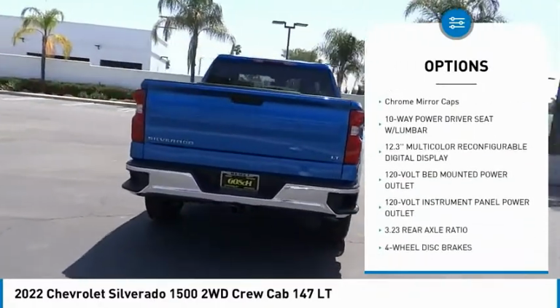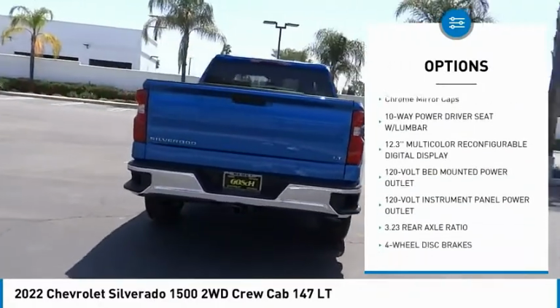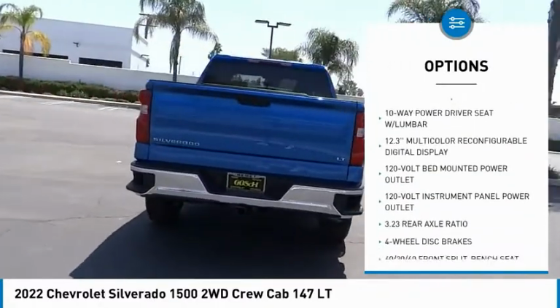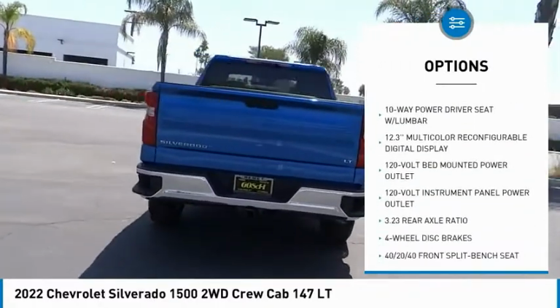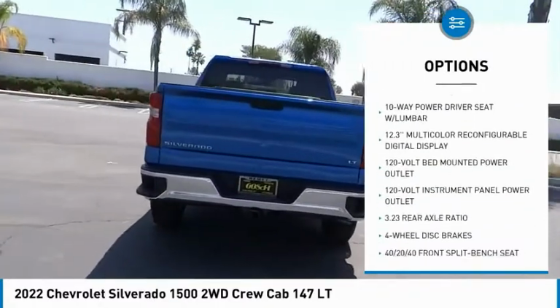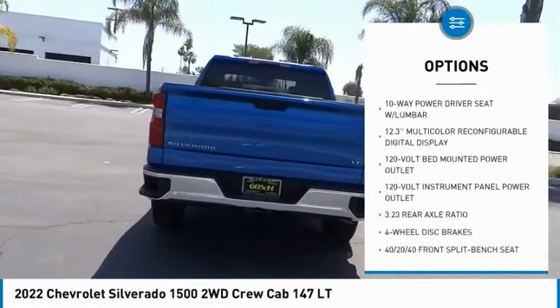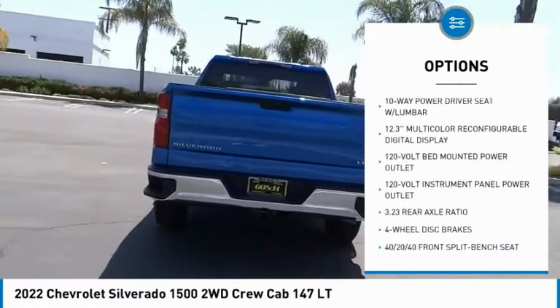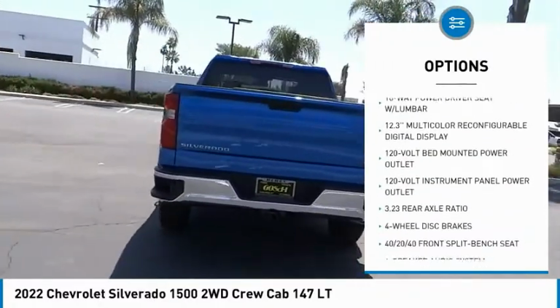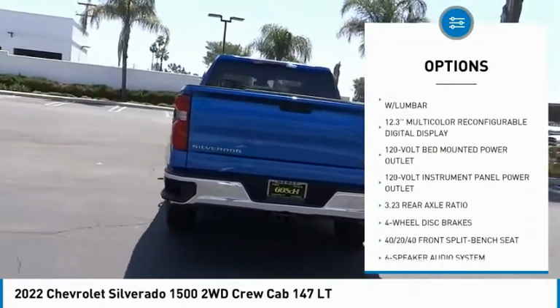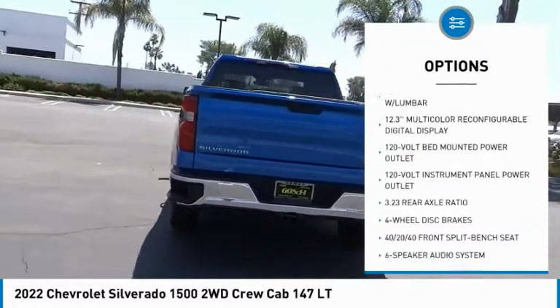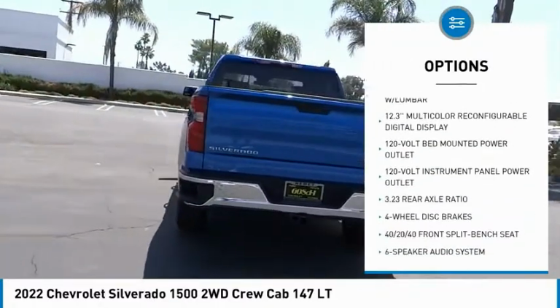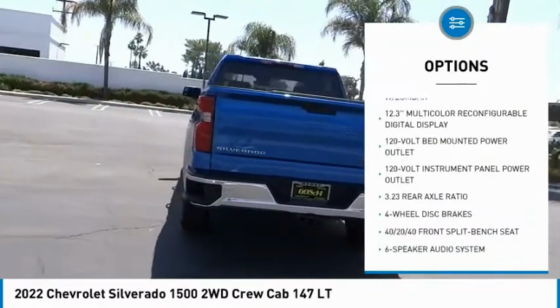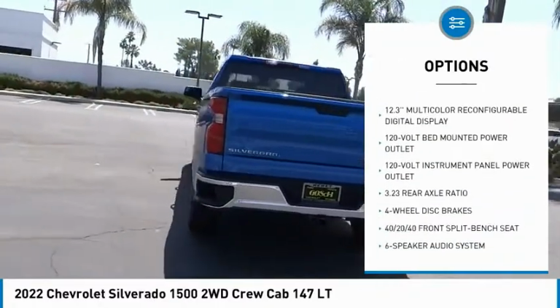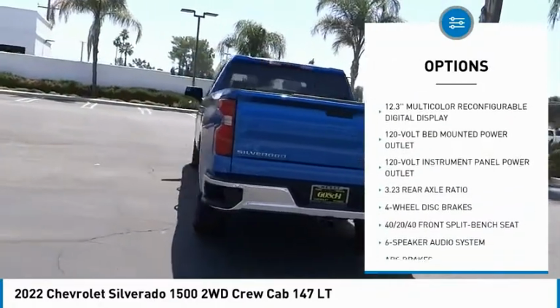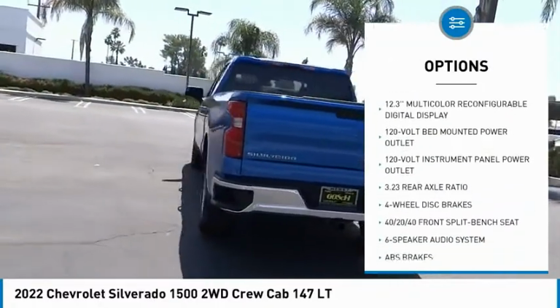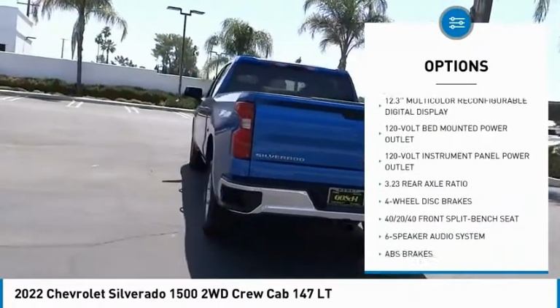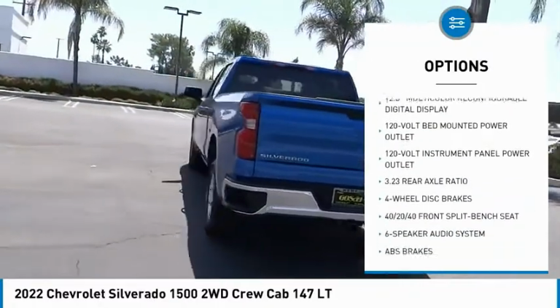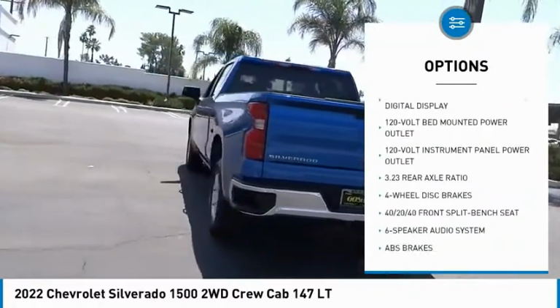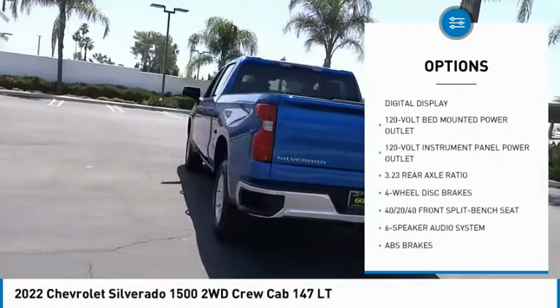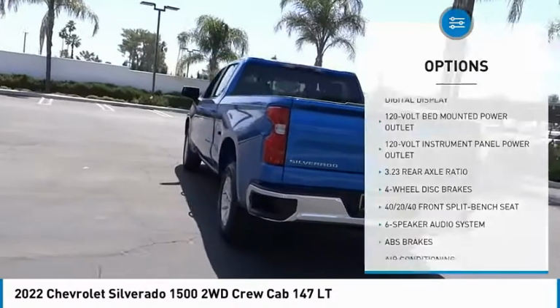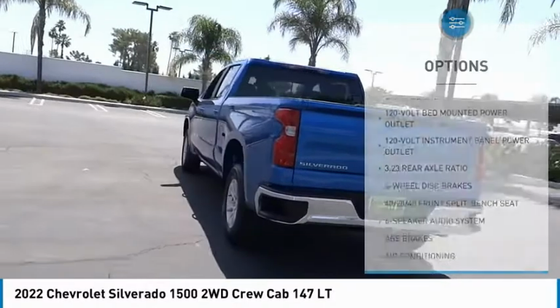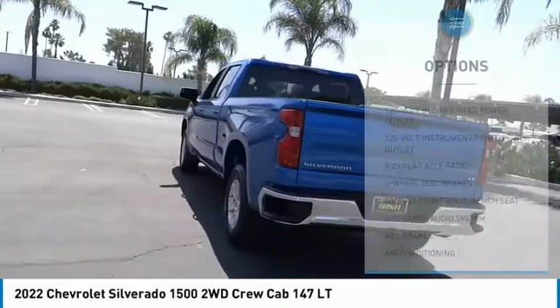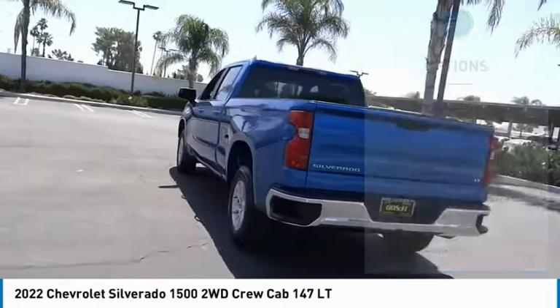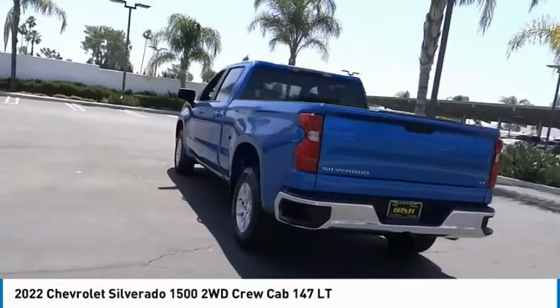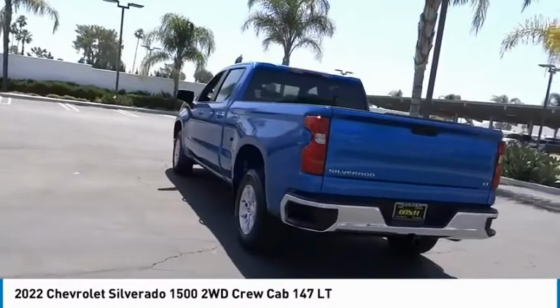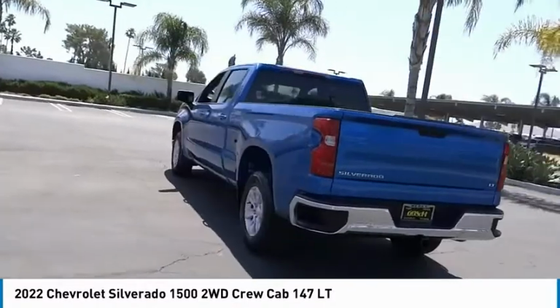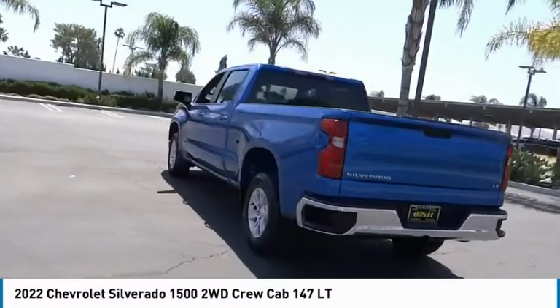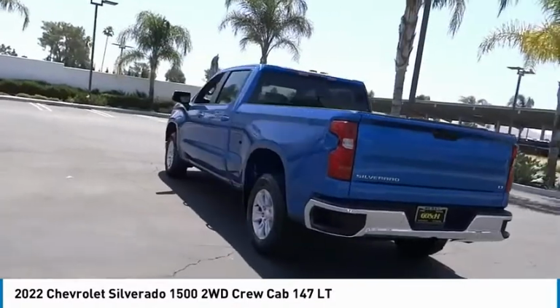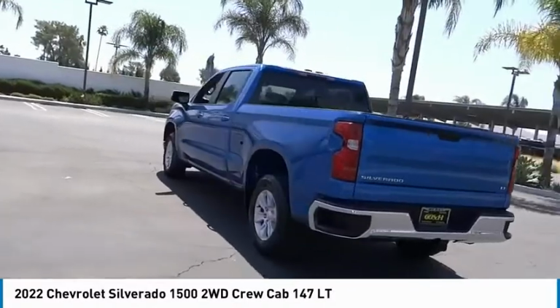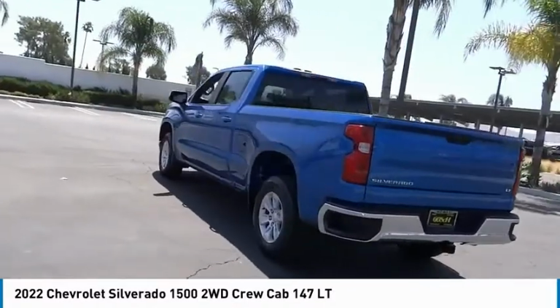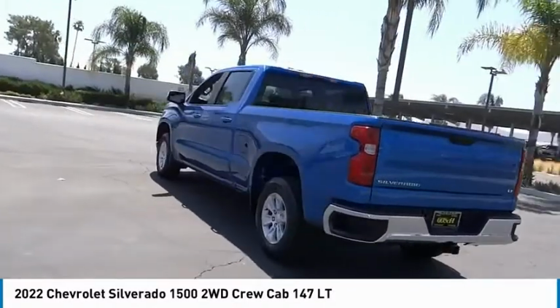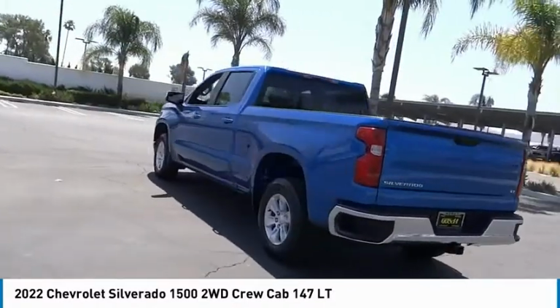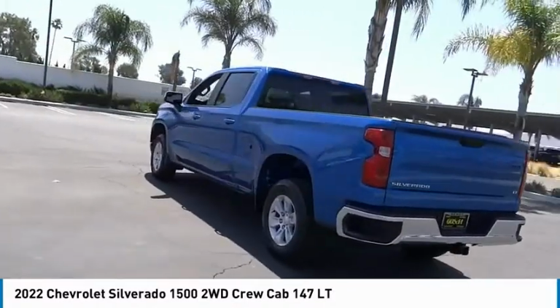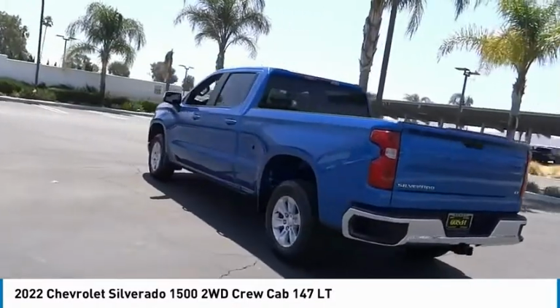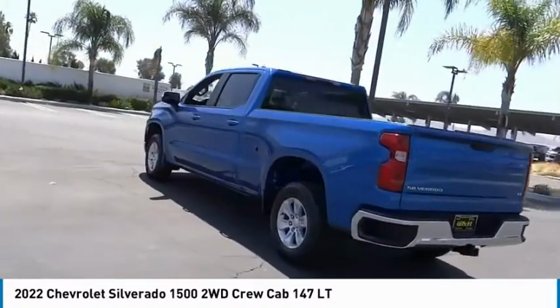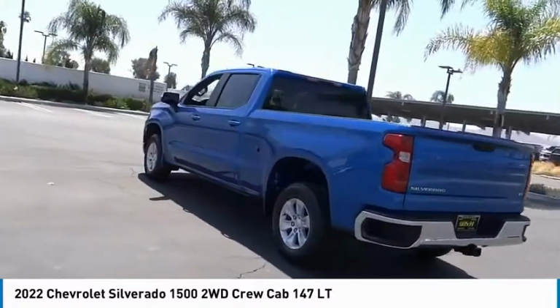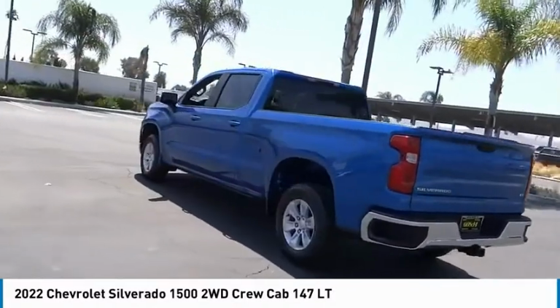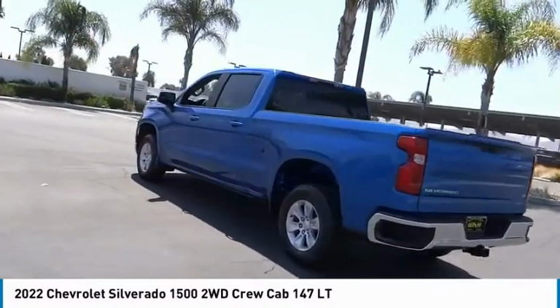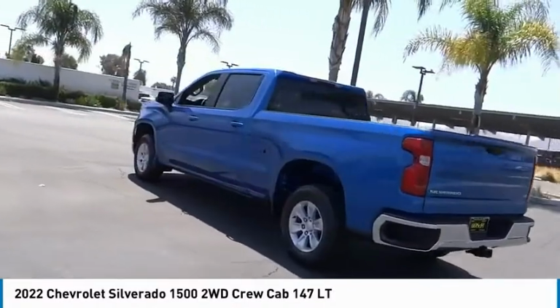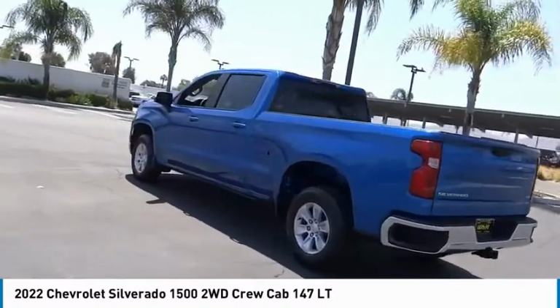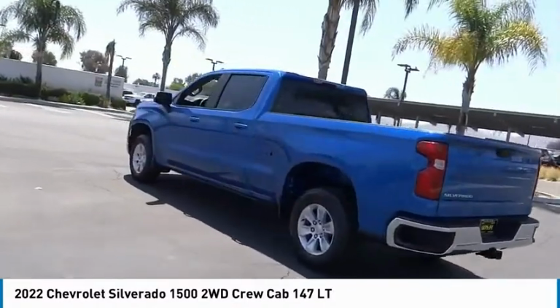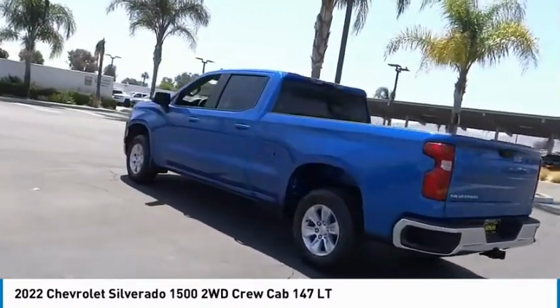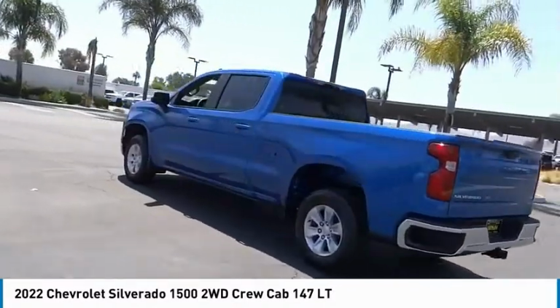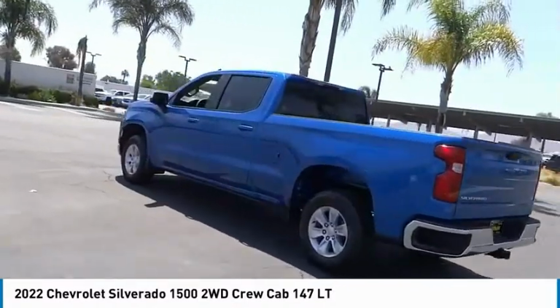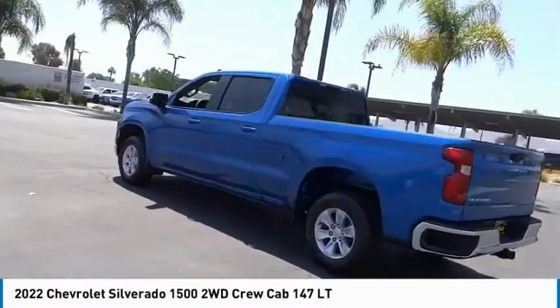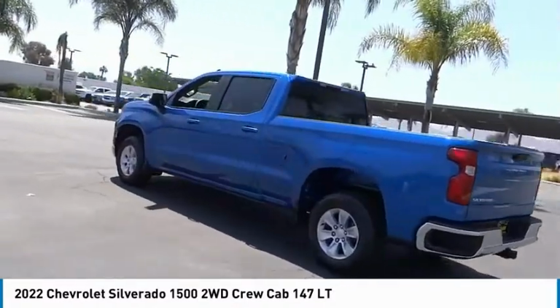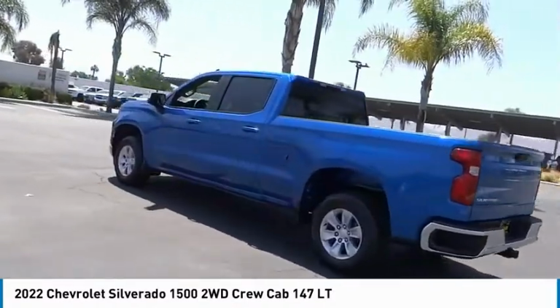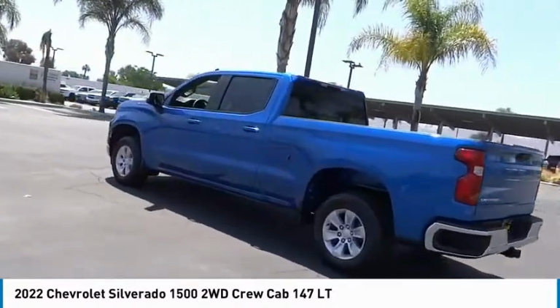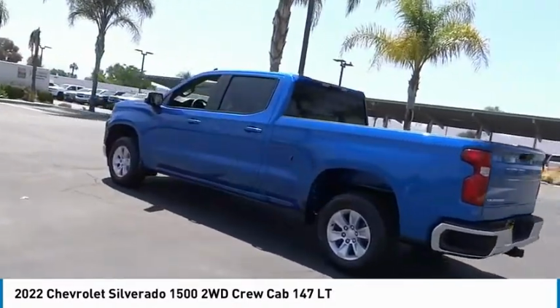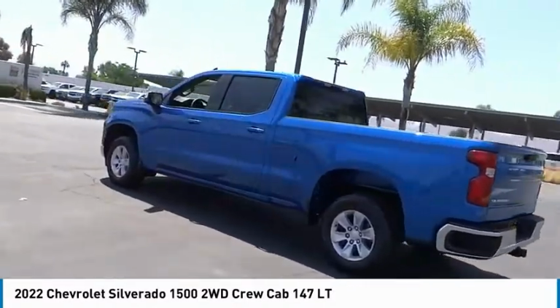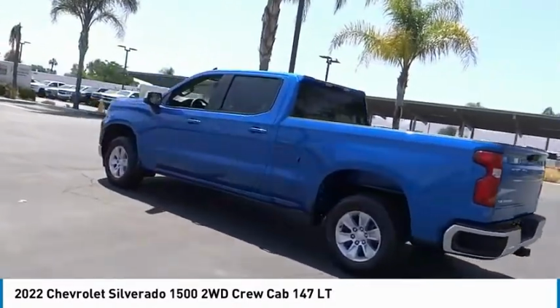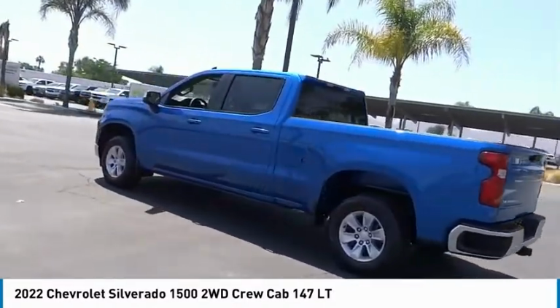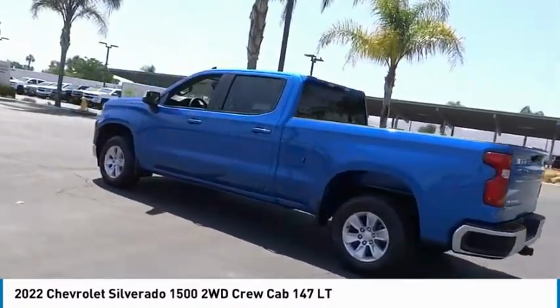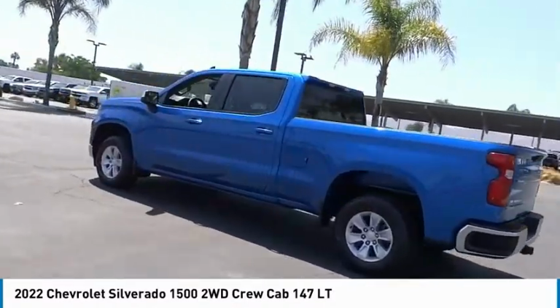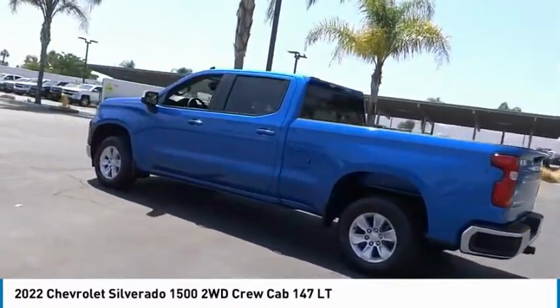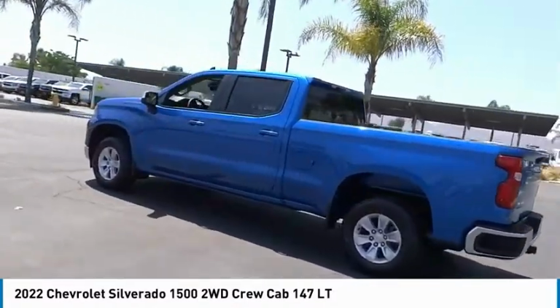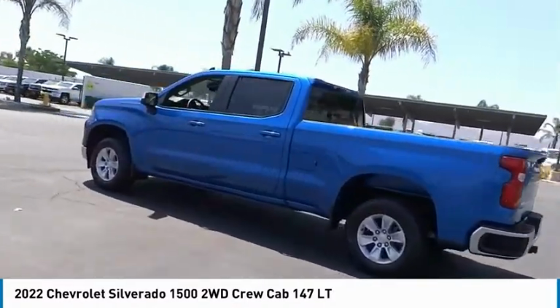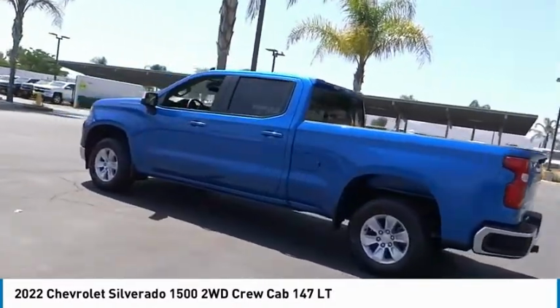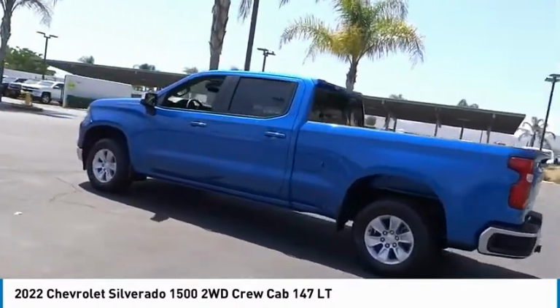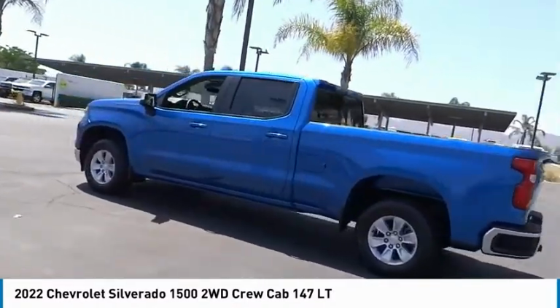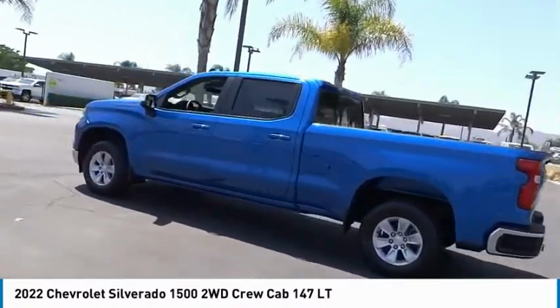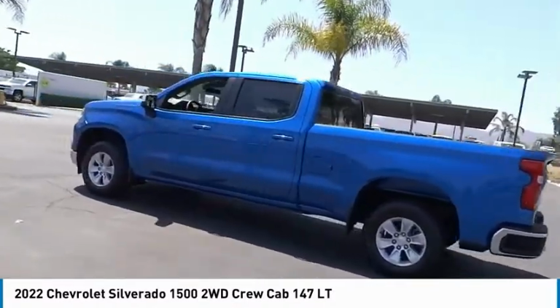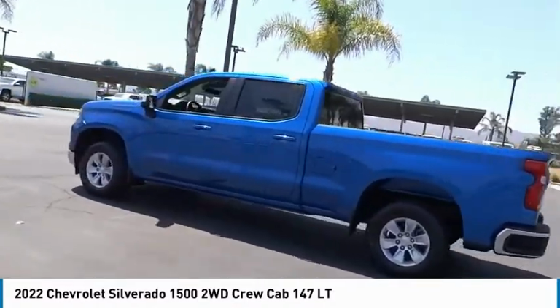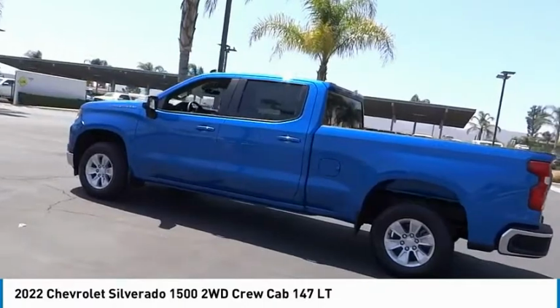Remote keyless entry, four-wheel disc brakes, front-wheel independent suspension, speed control, chrome mirror caps.